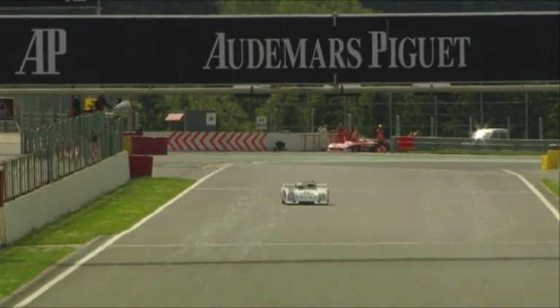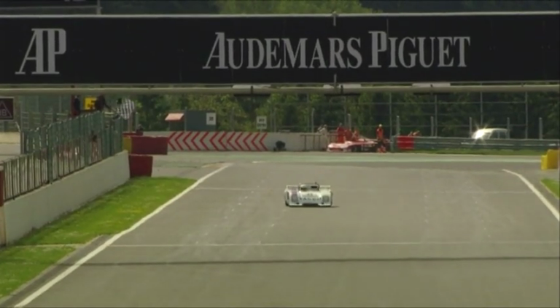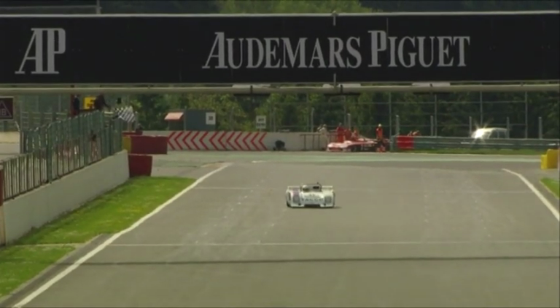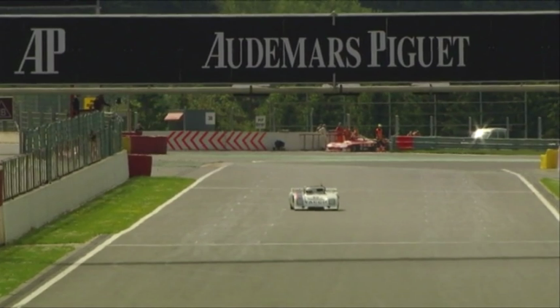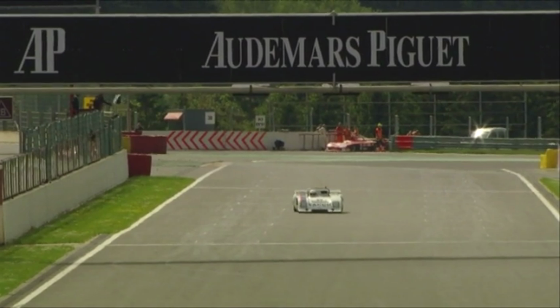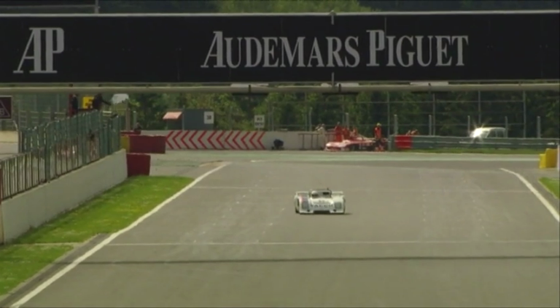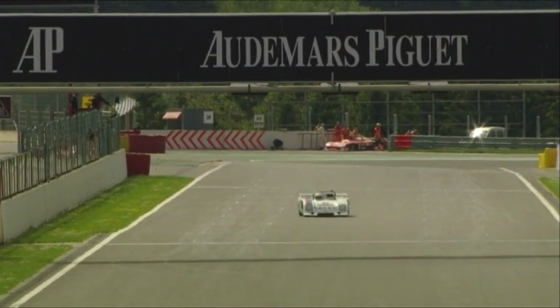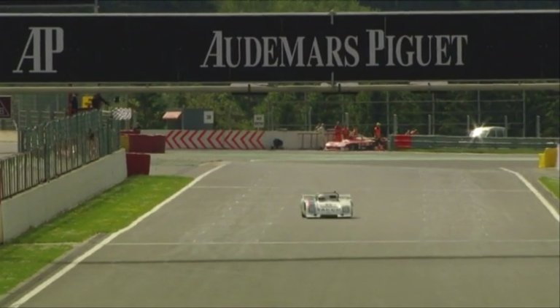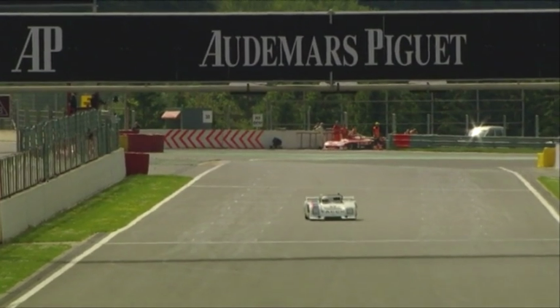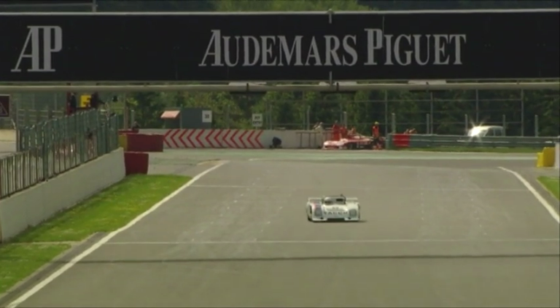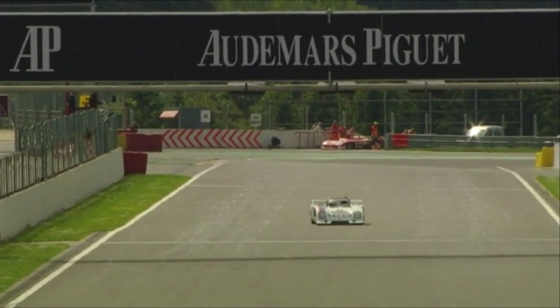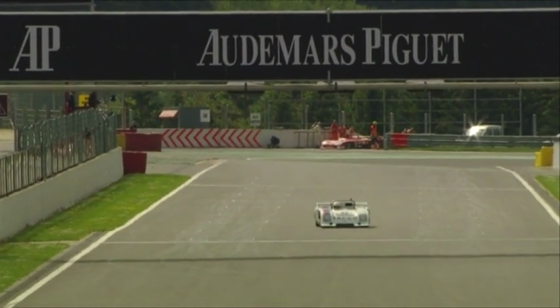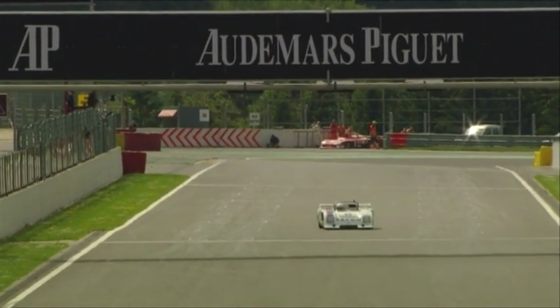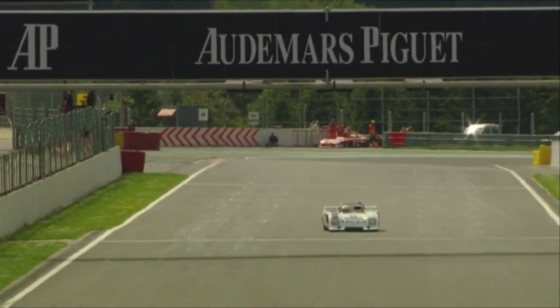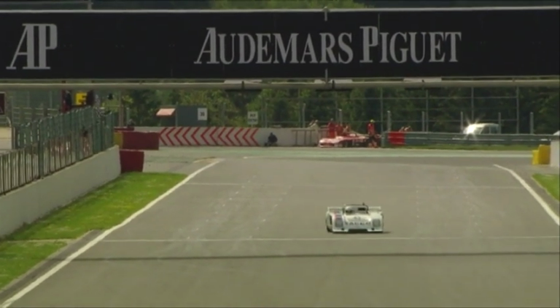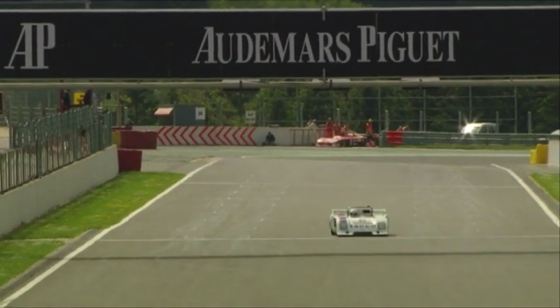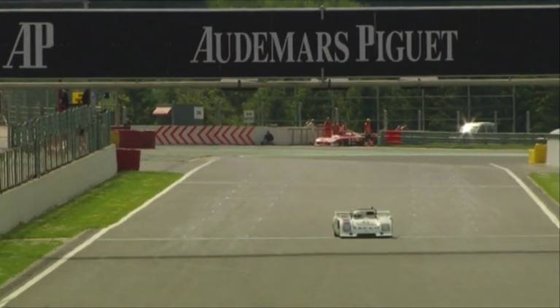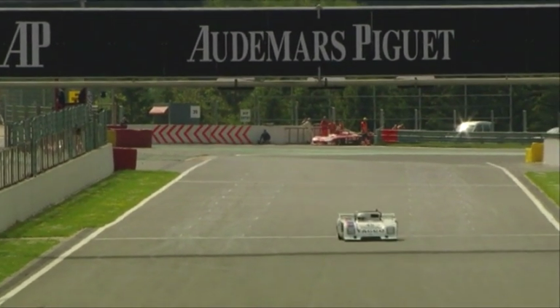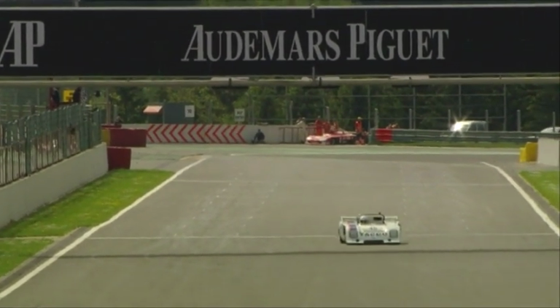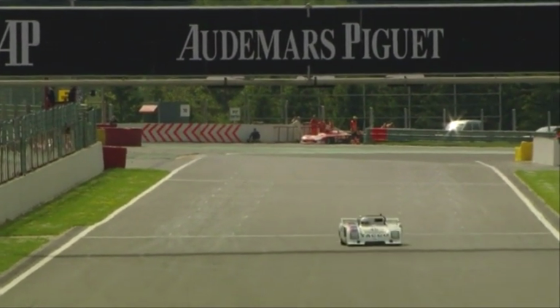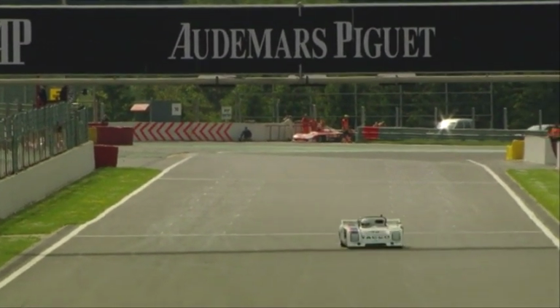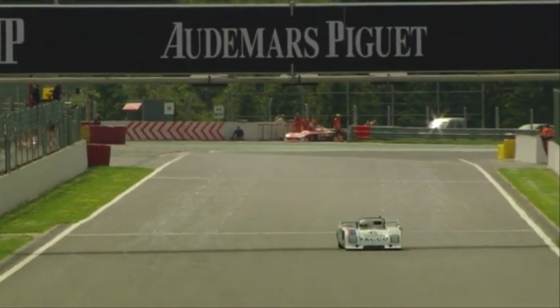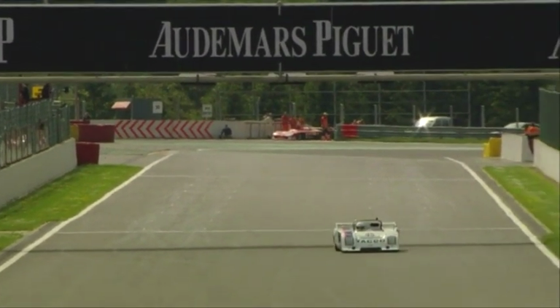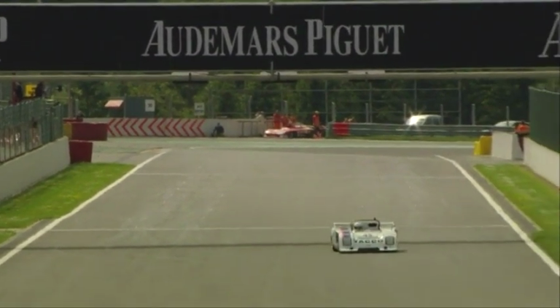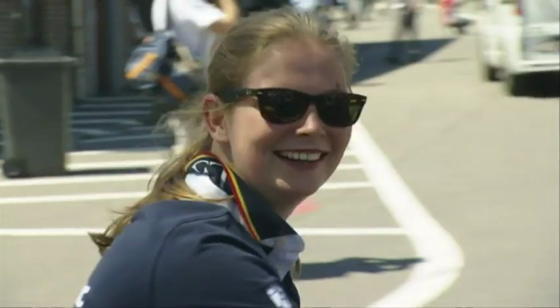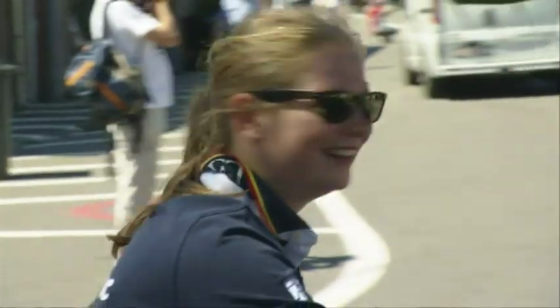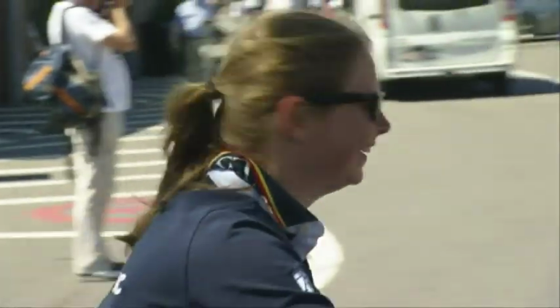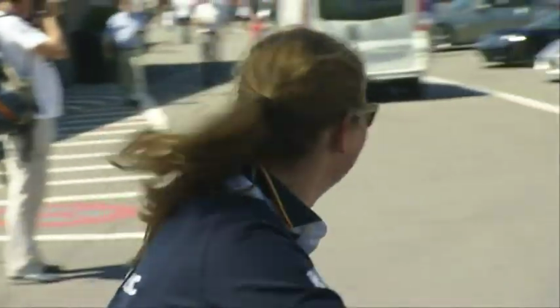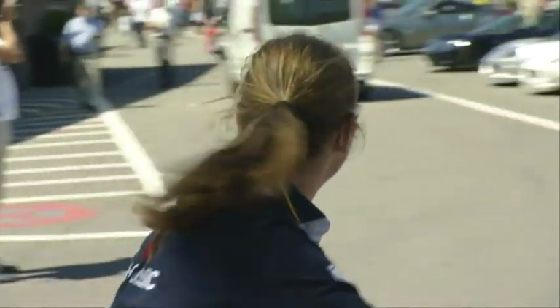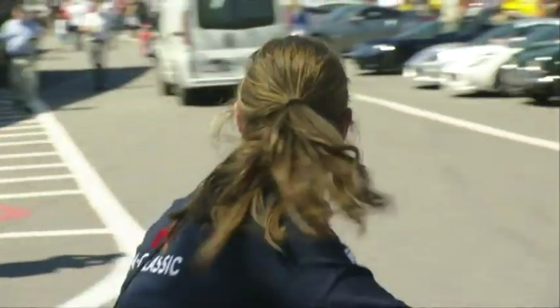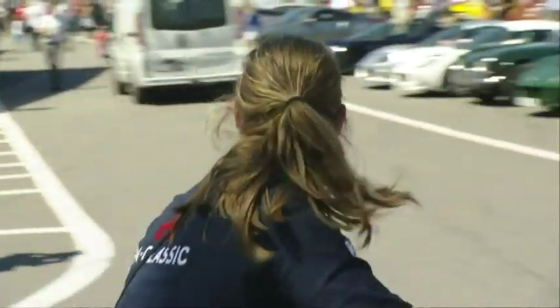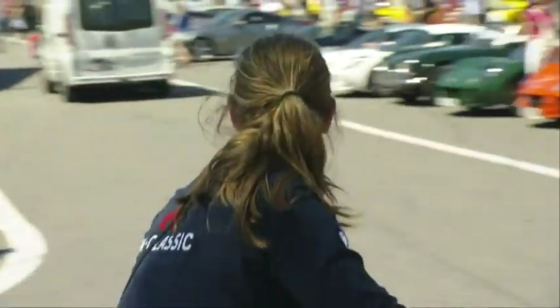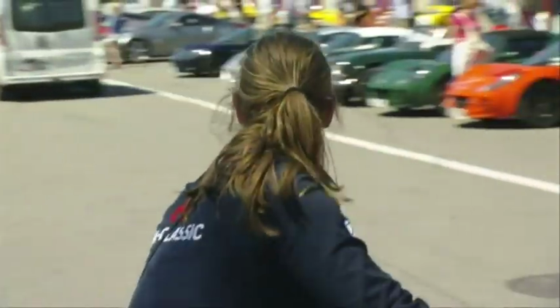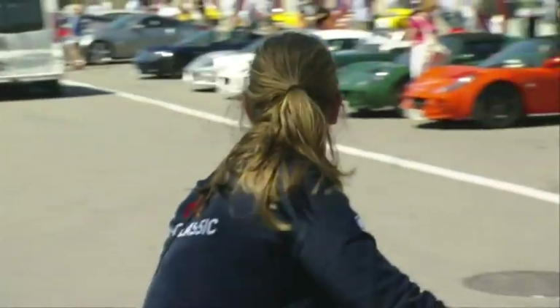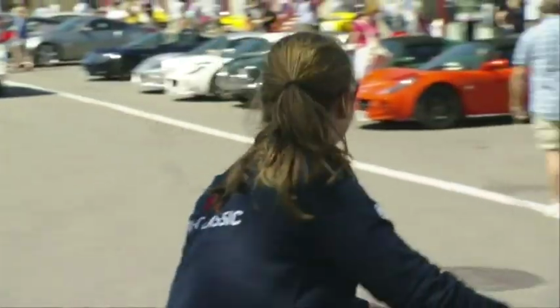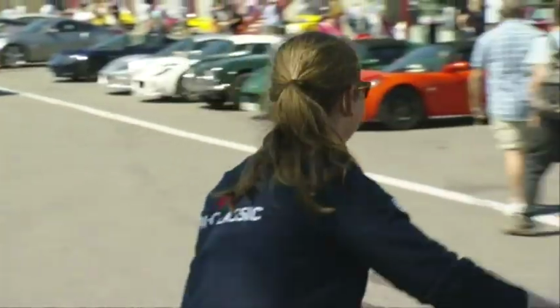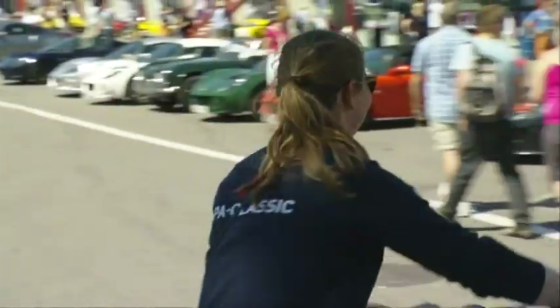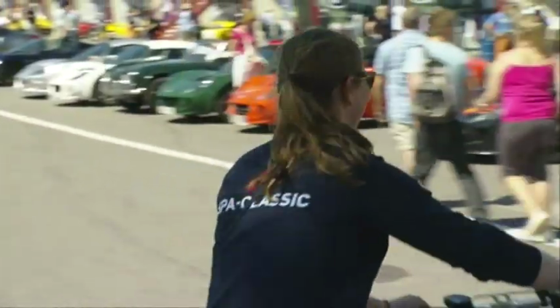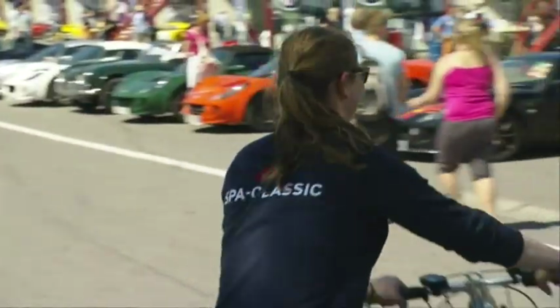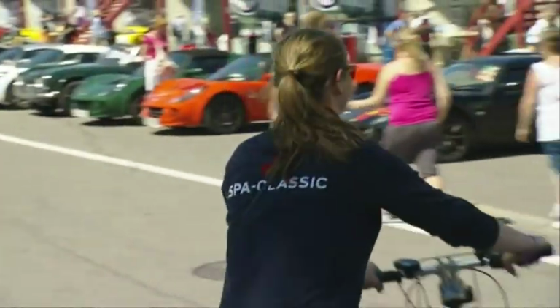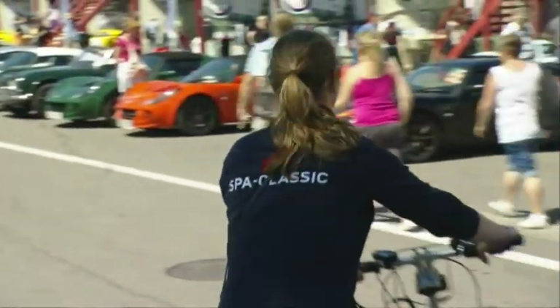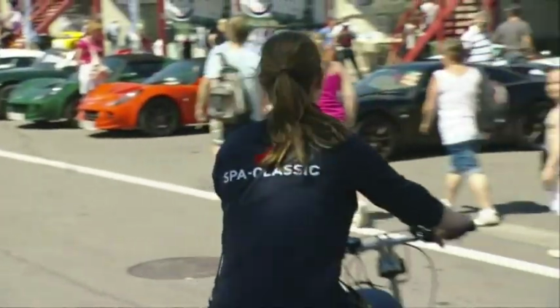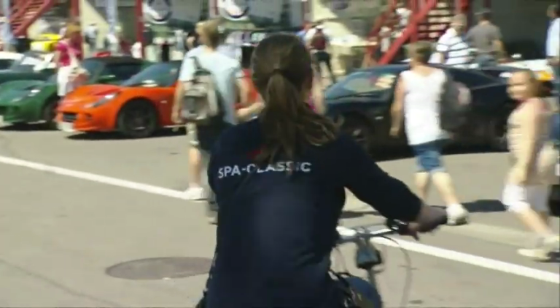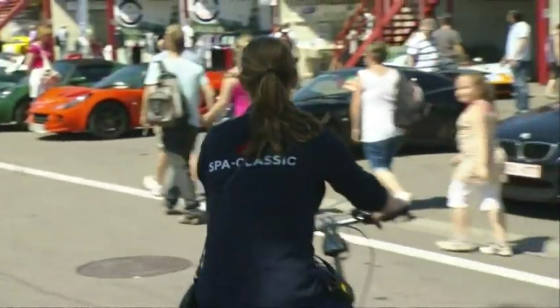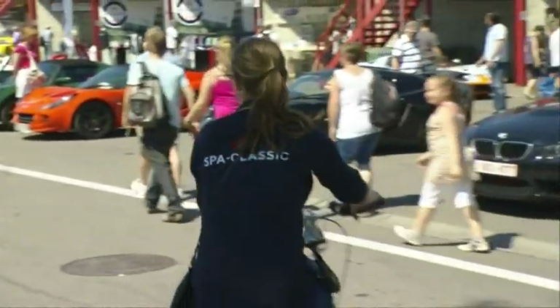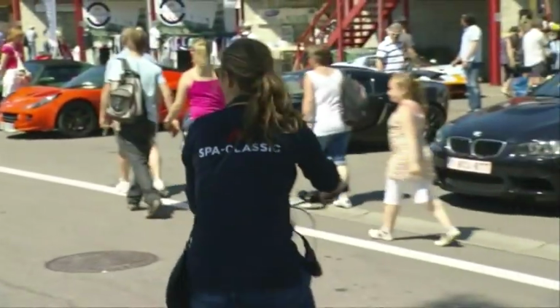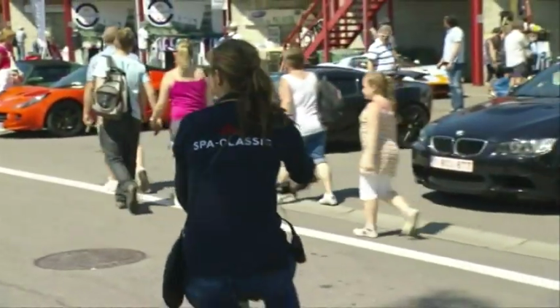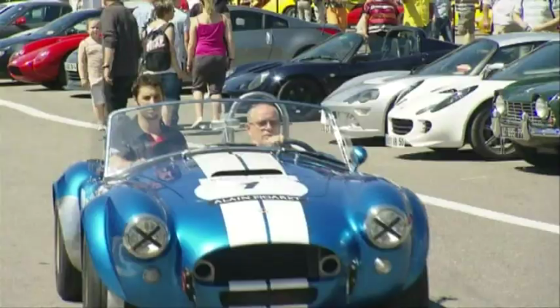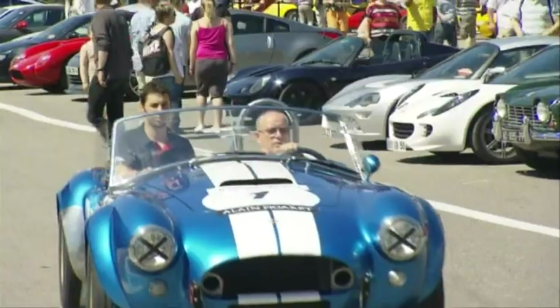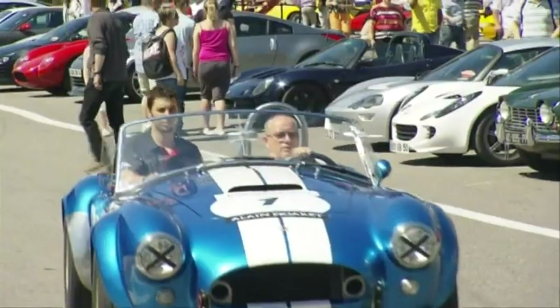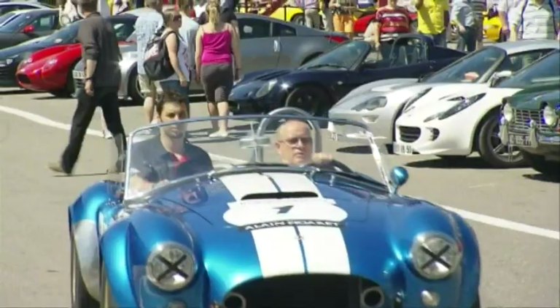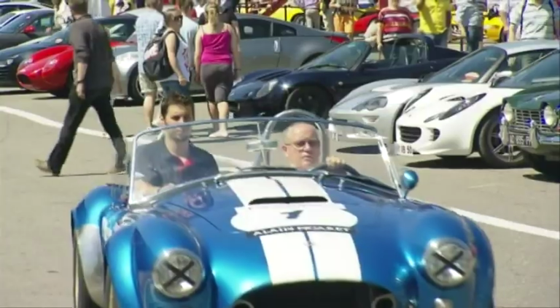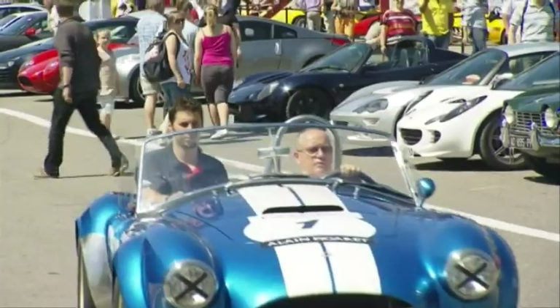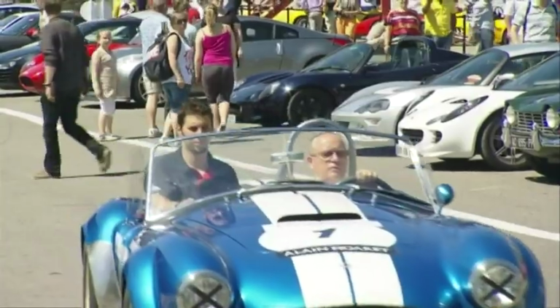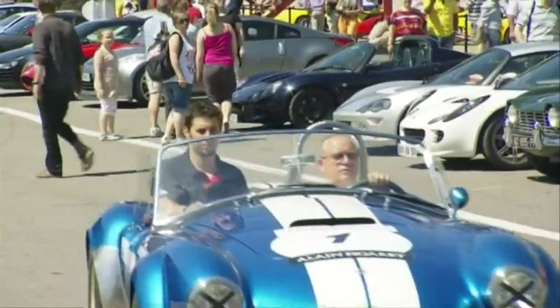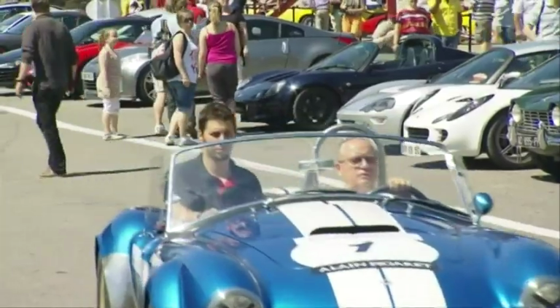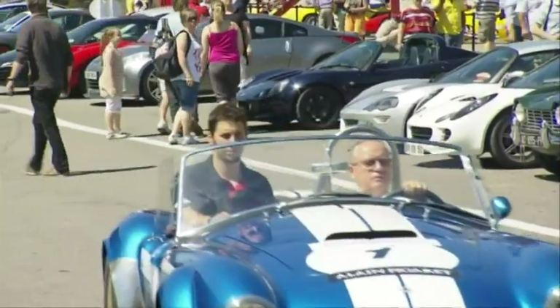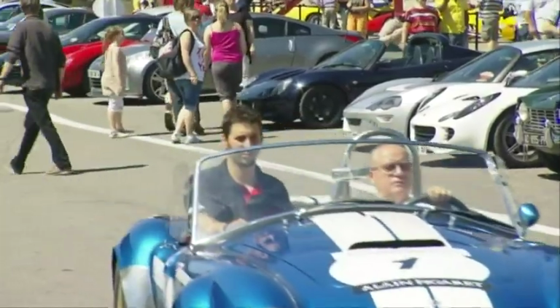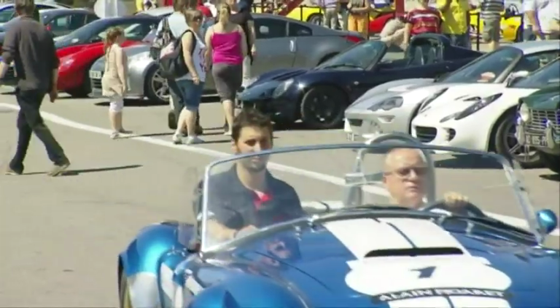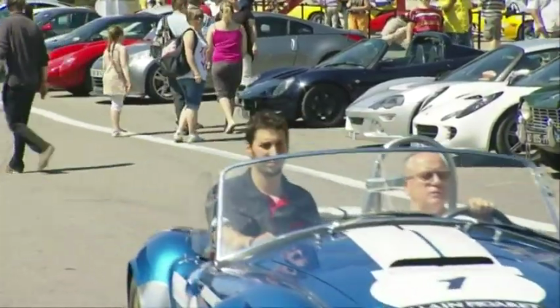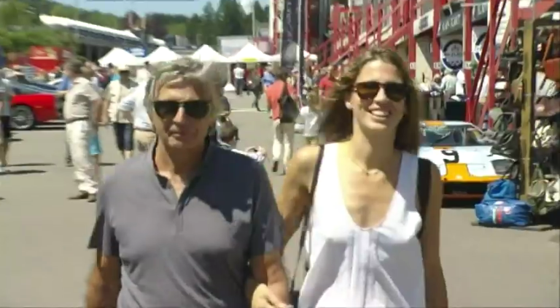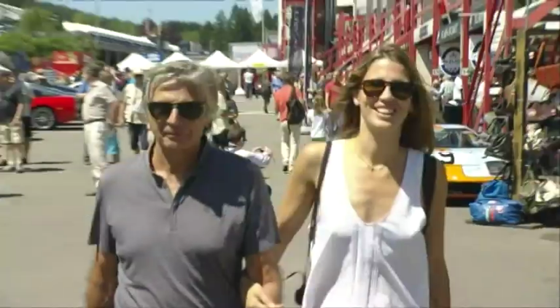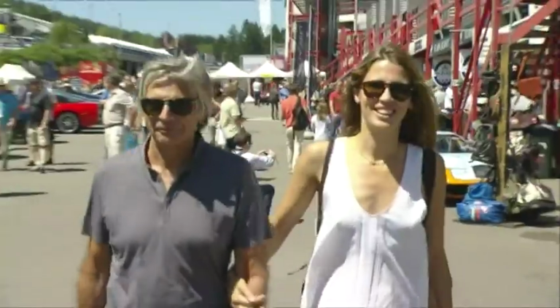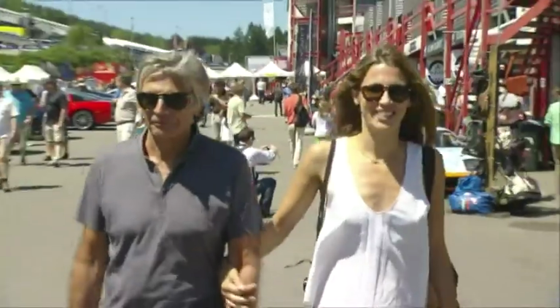After a hotly contested 60-minute race, it's Sandy Watson taking the win ahead of Frenchman Patrice Lafarge and Belgium's Marc Devey.